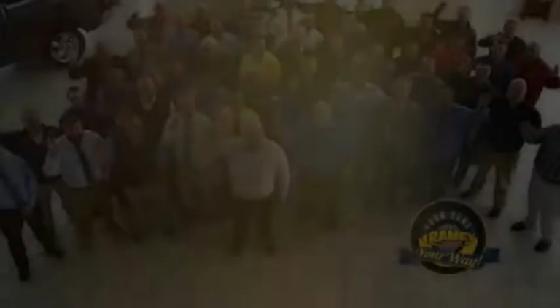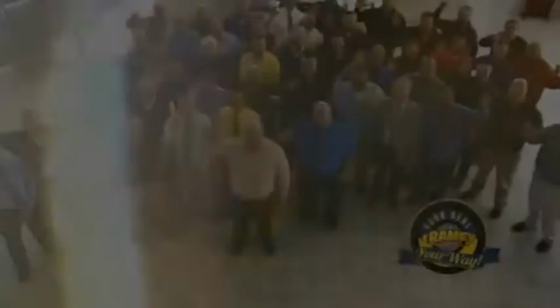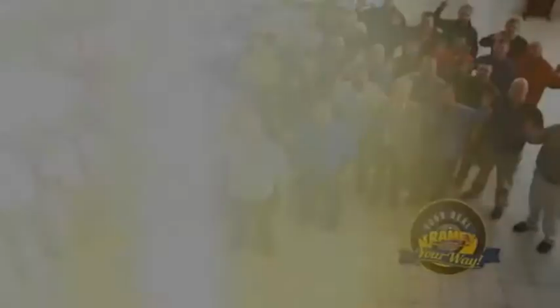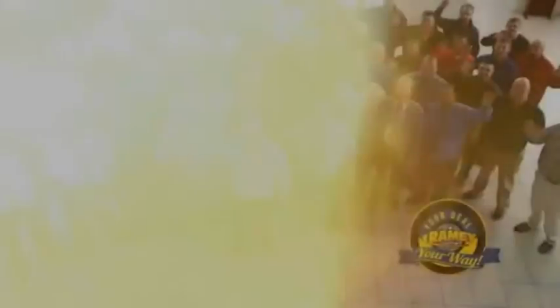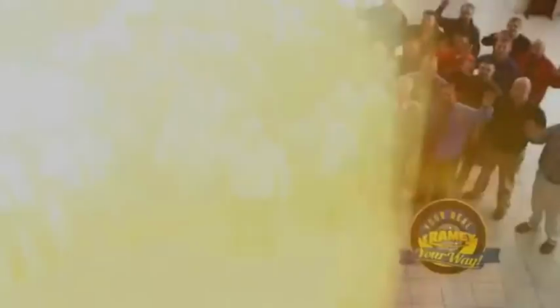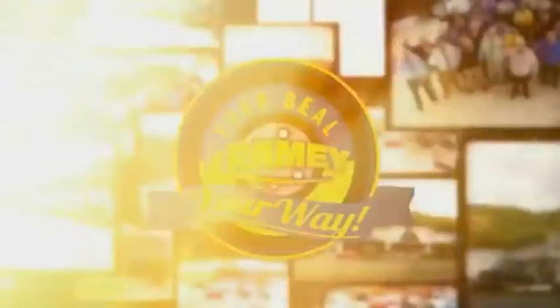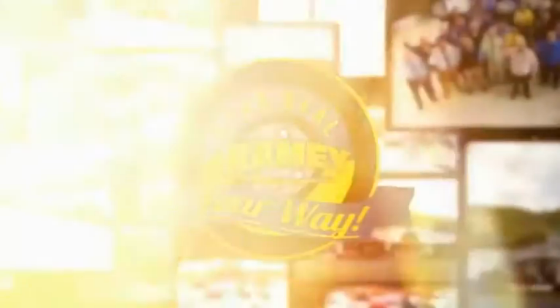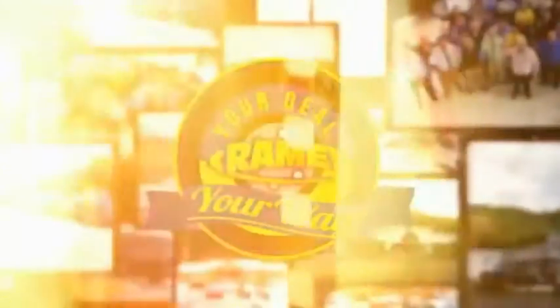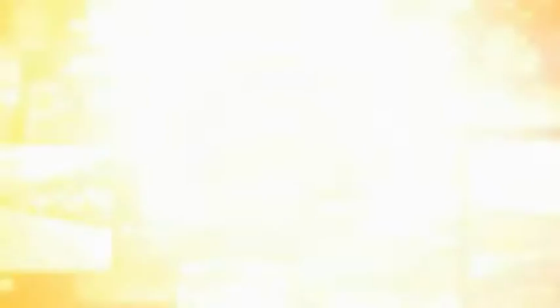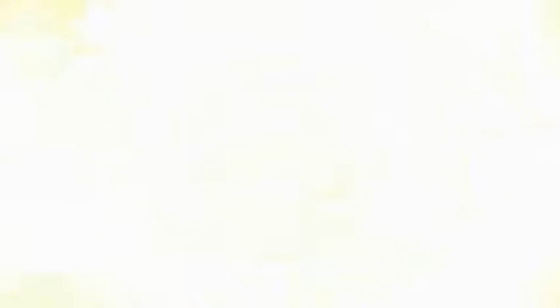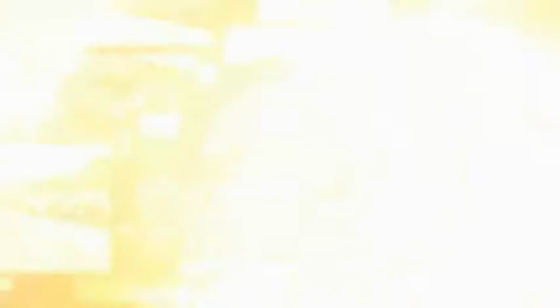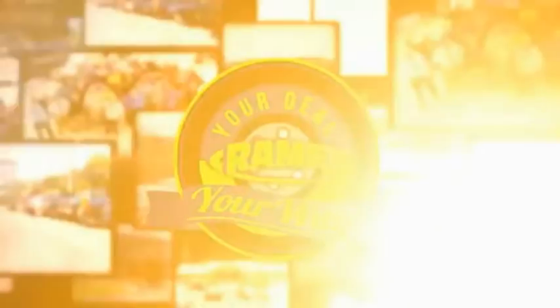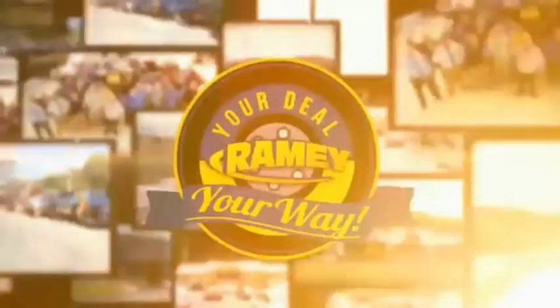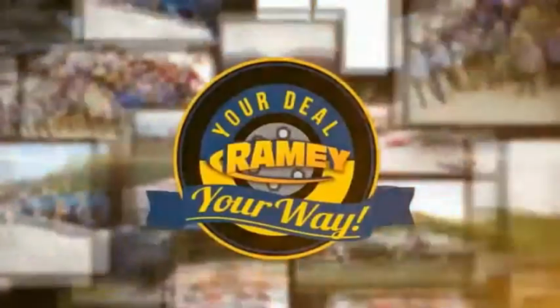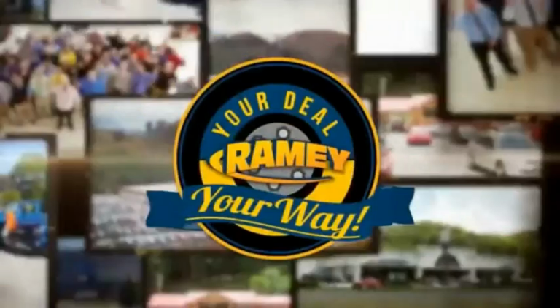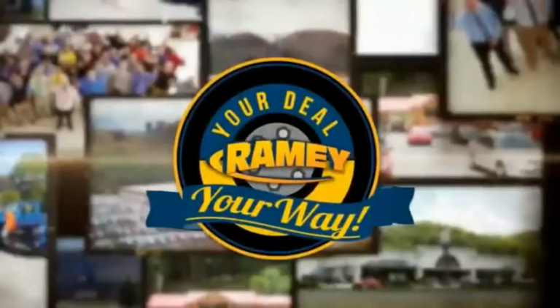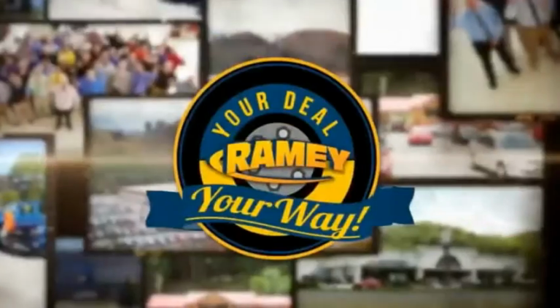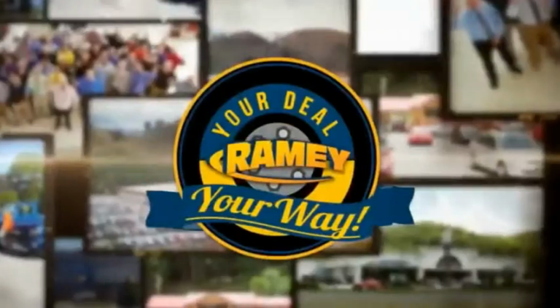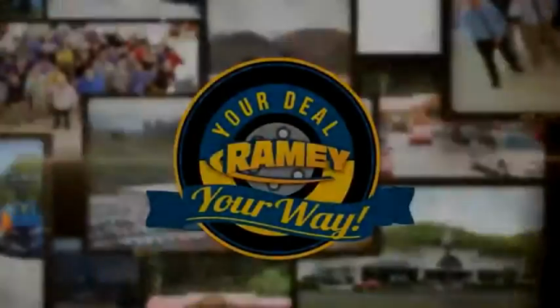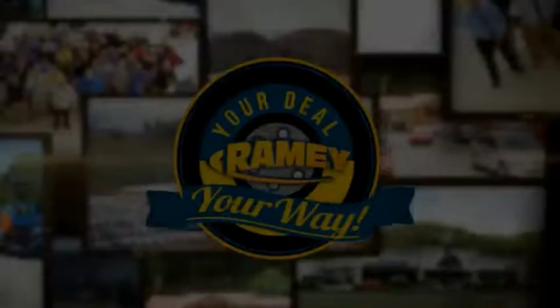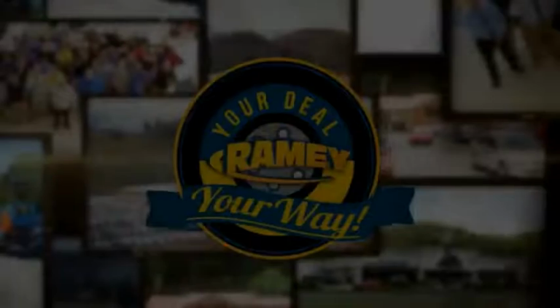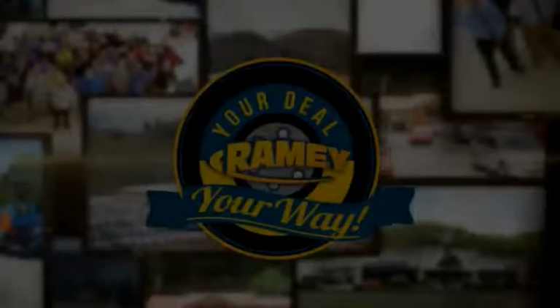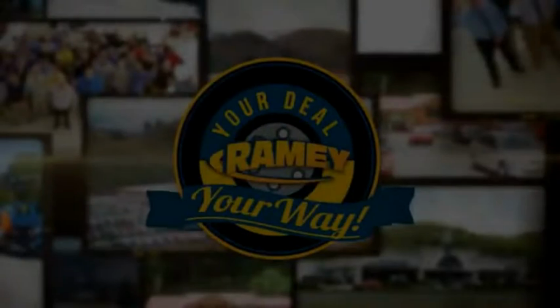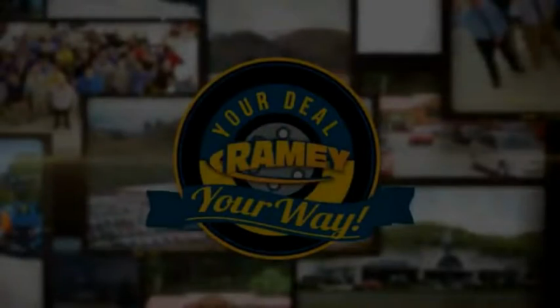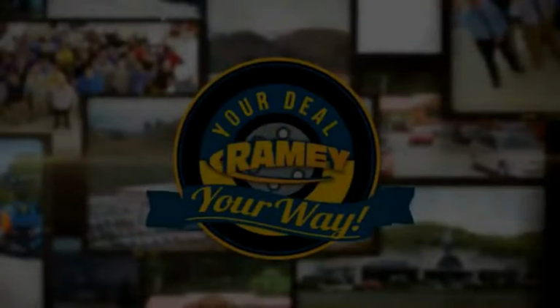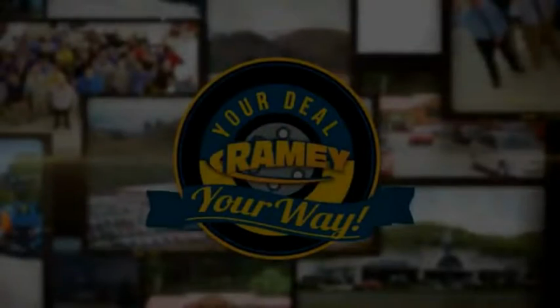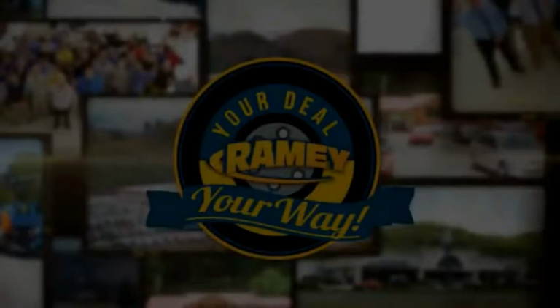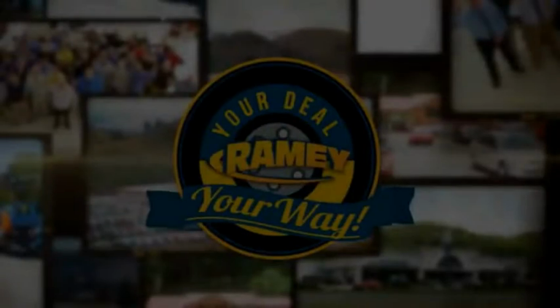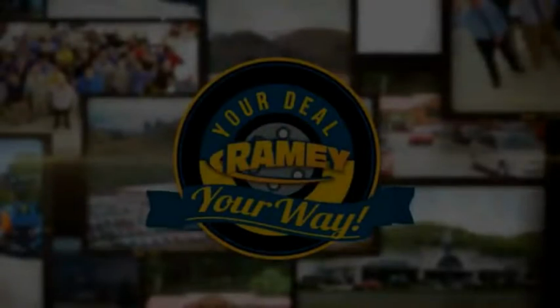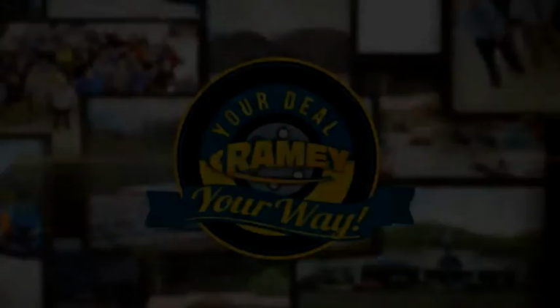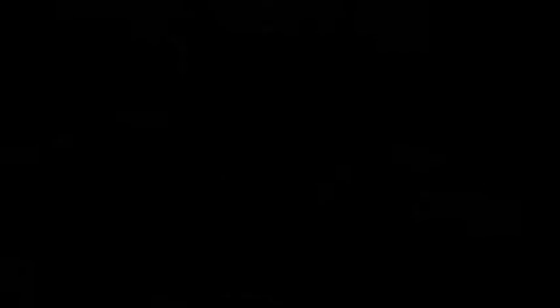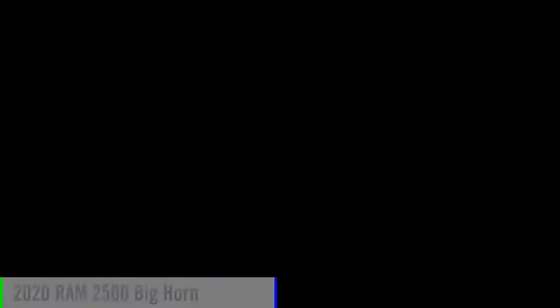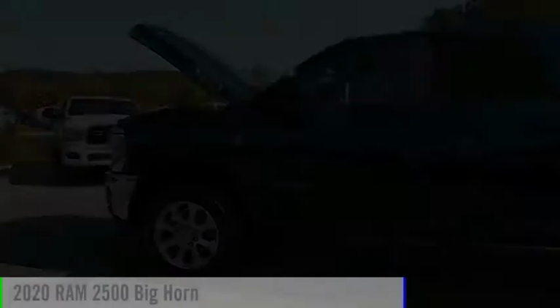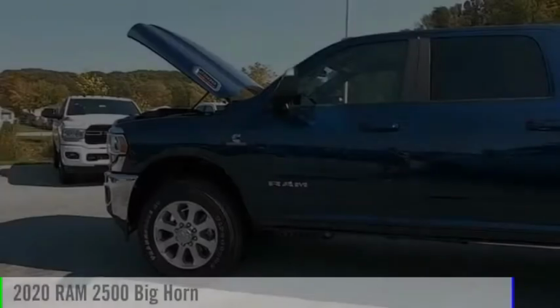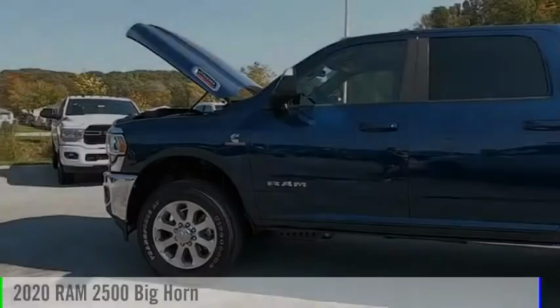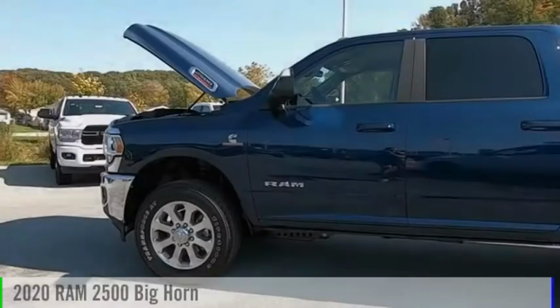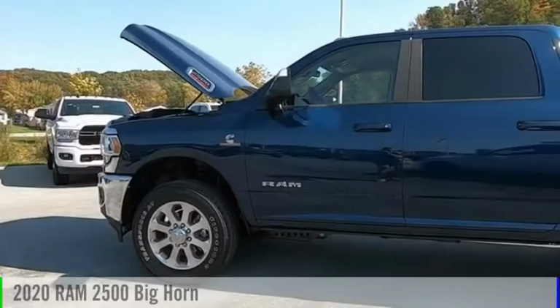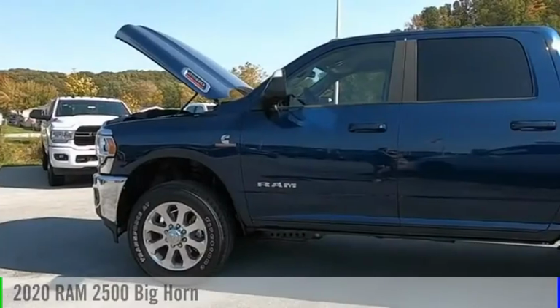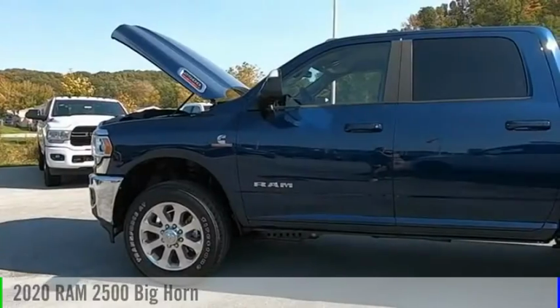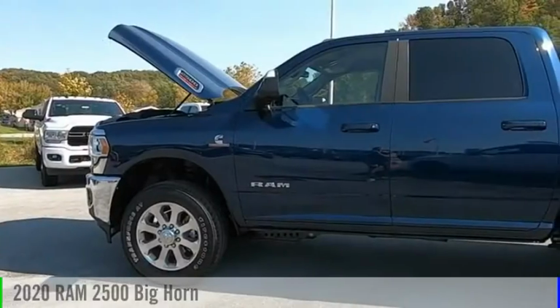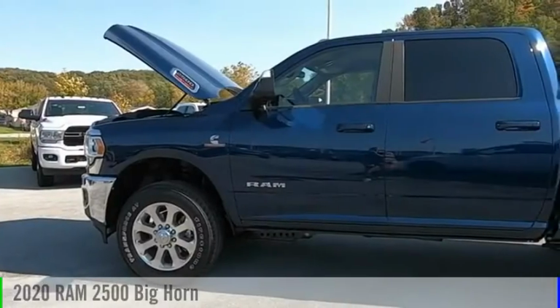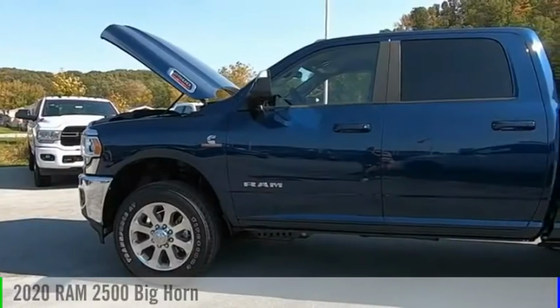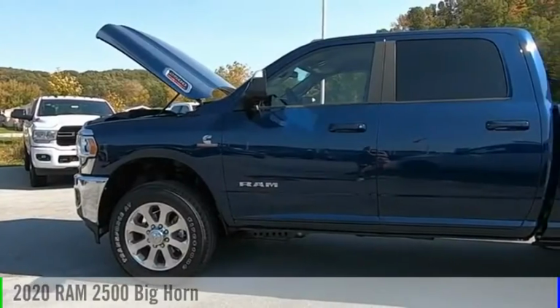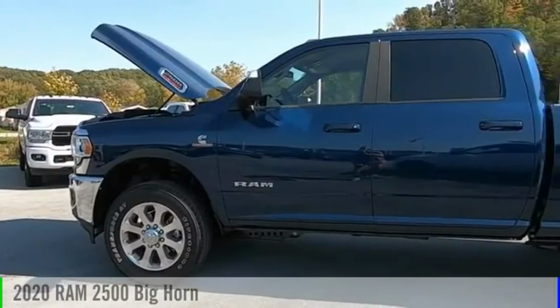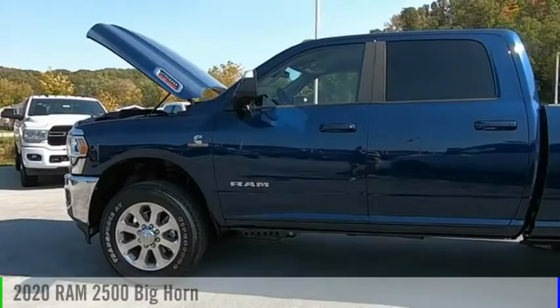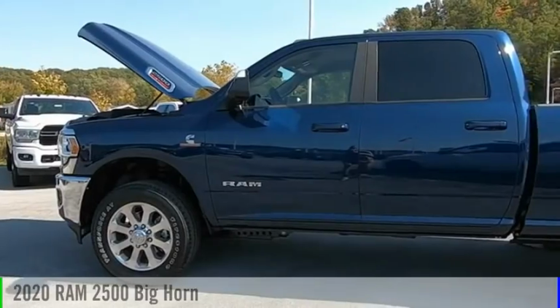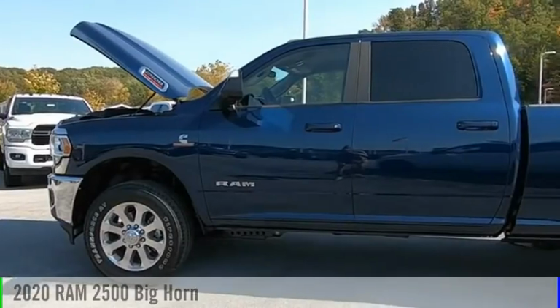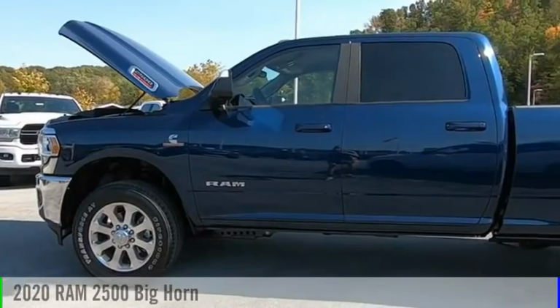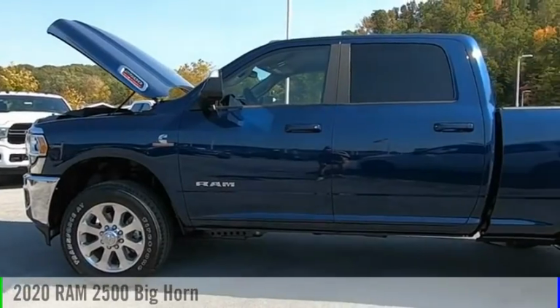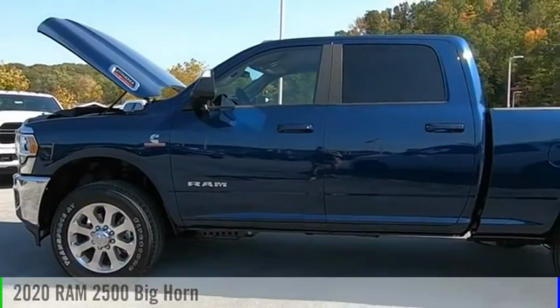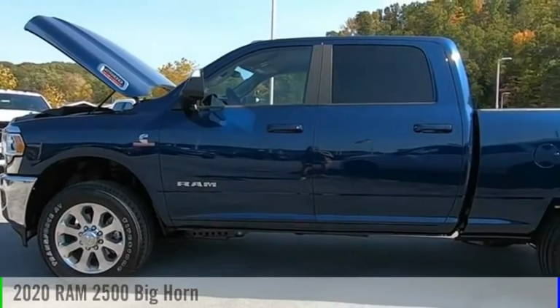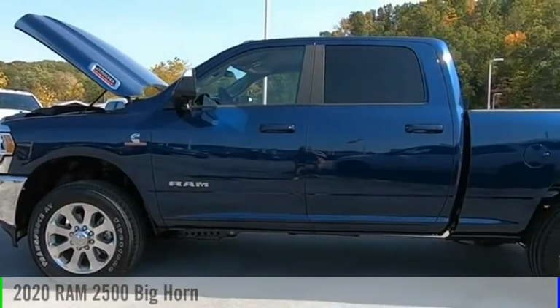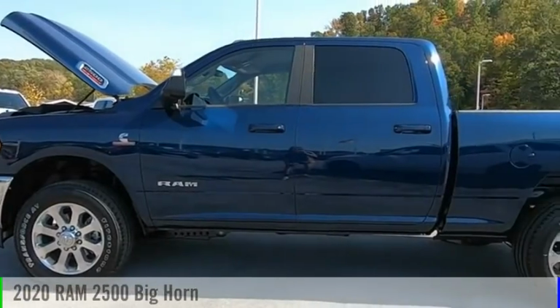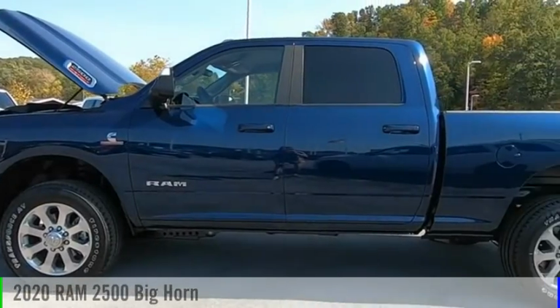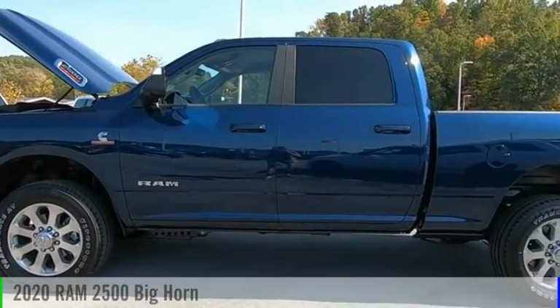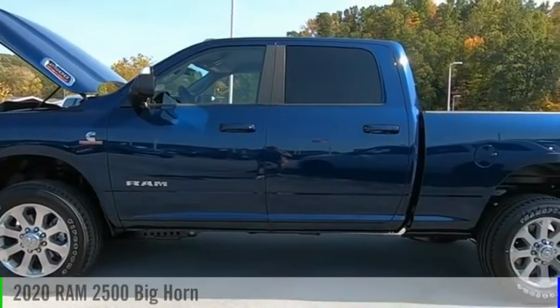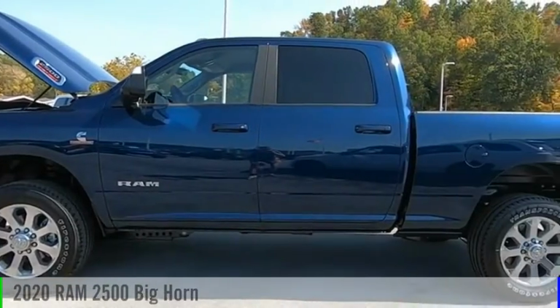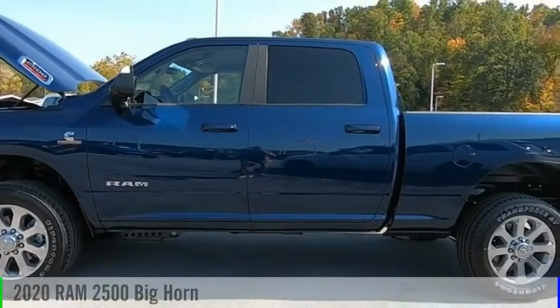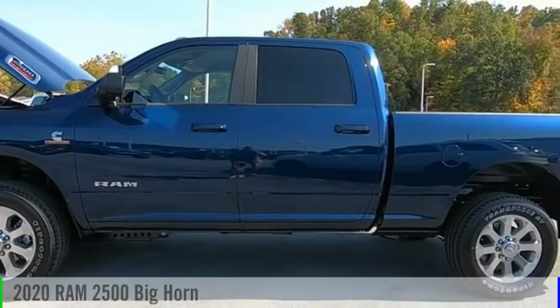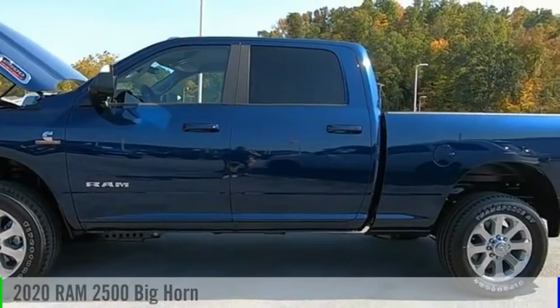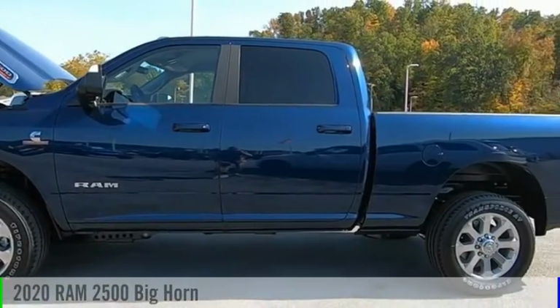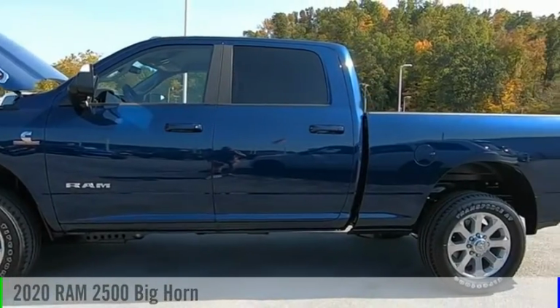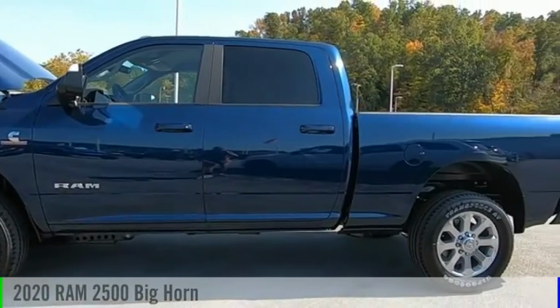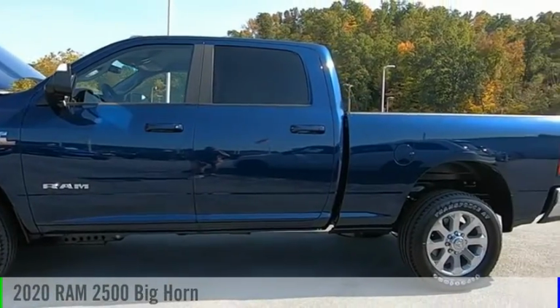Rainey, it's your deal, your way. Come test drive the 2020-2500.